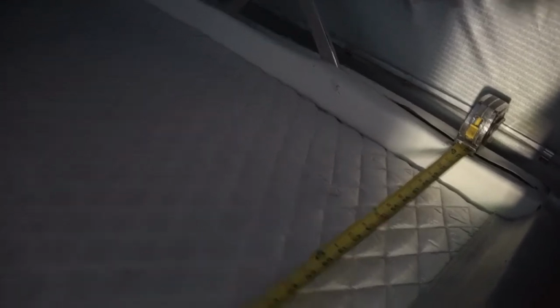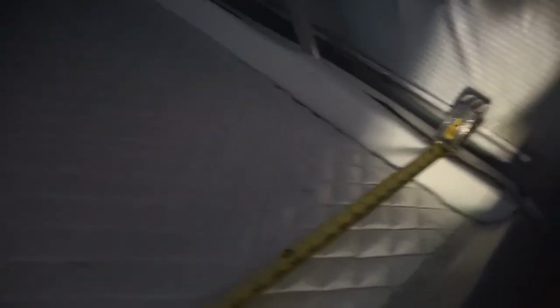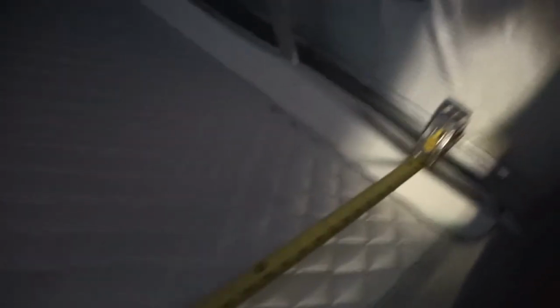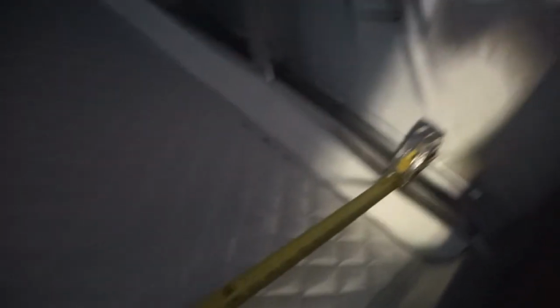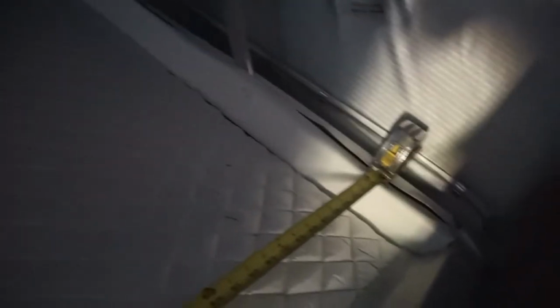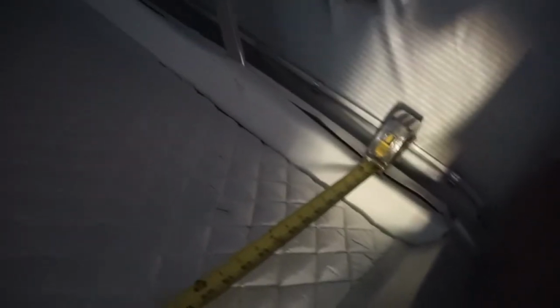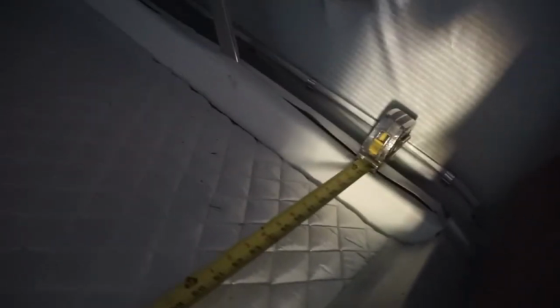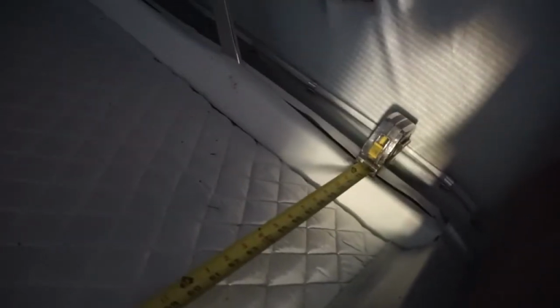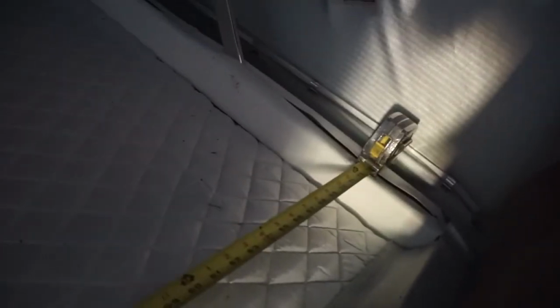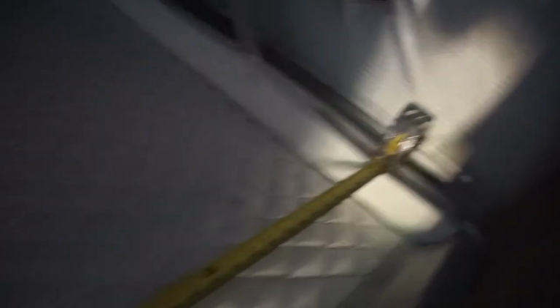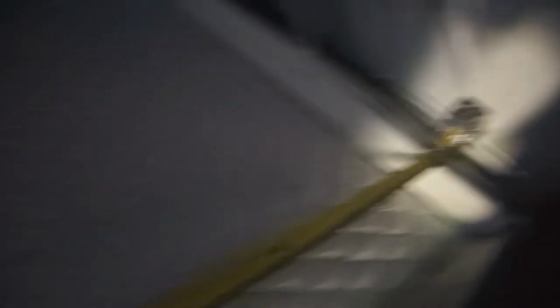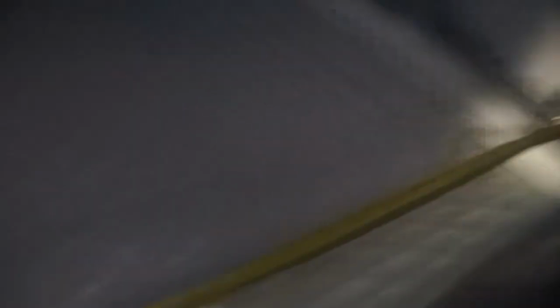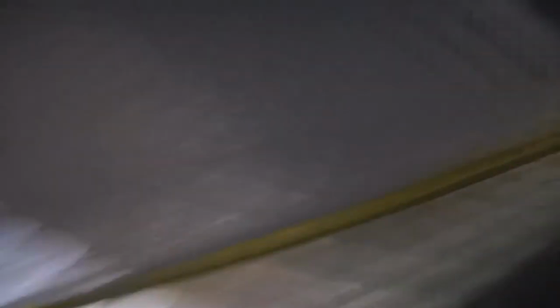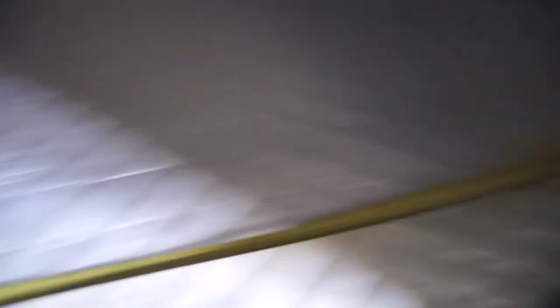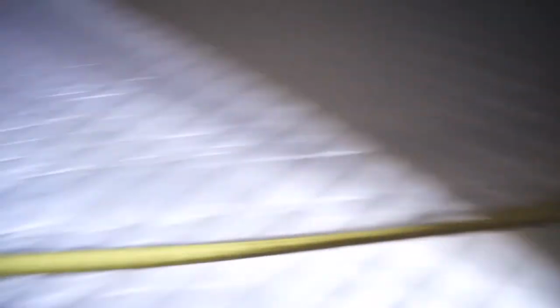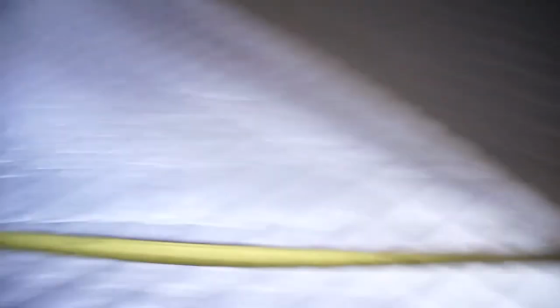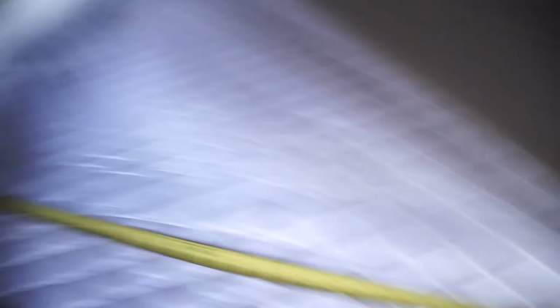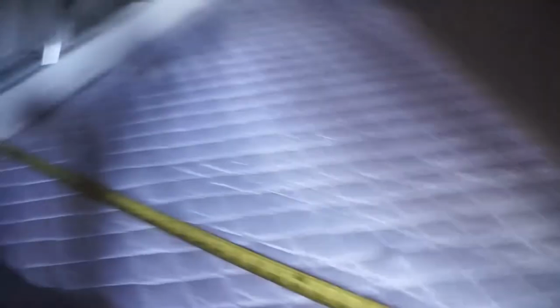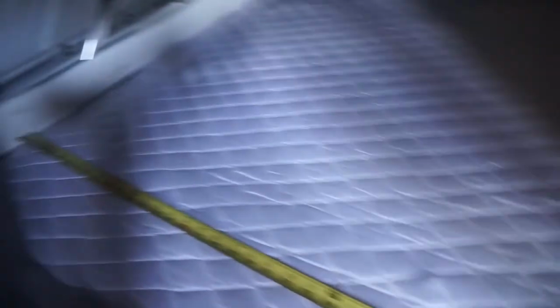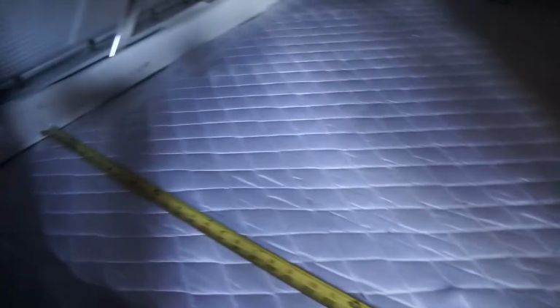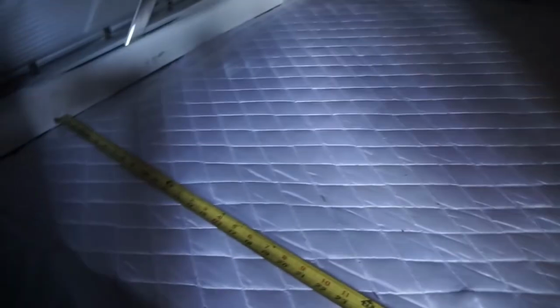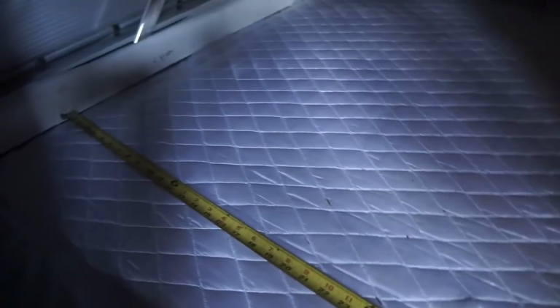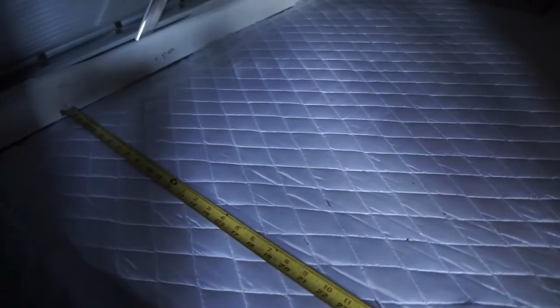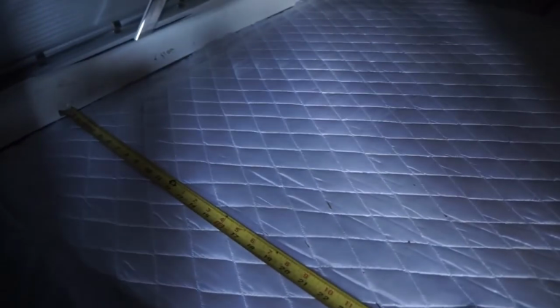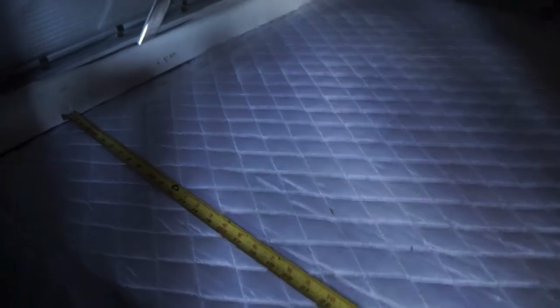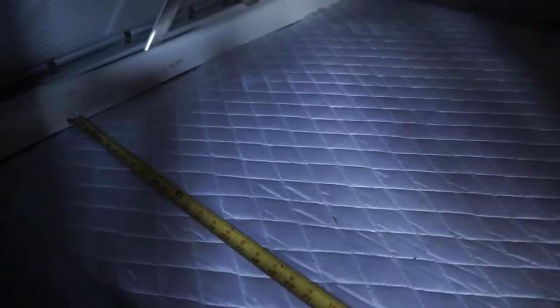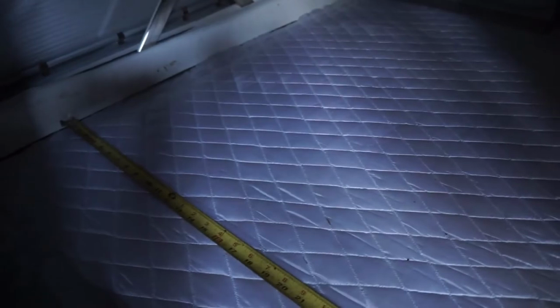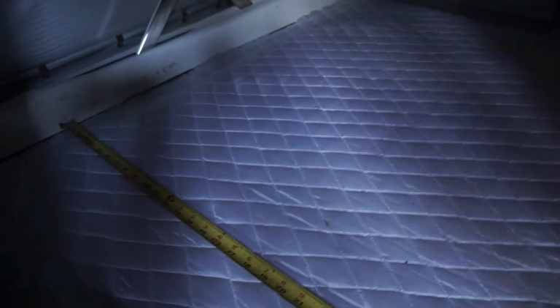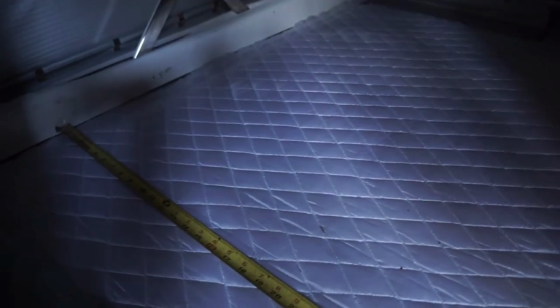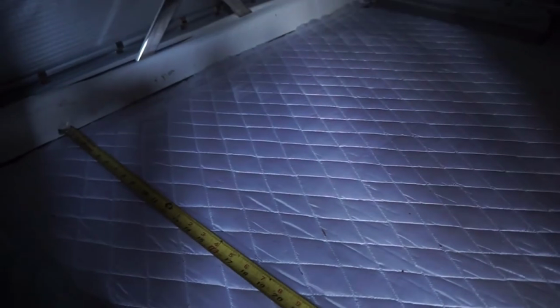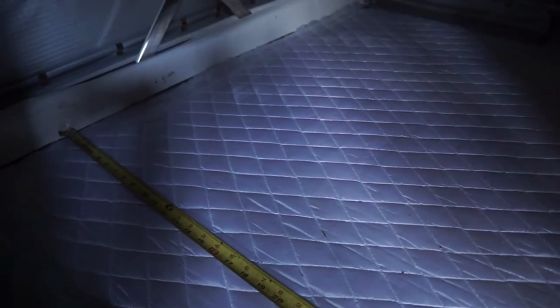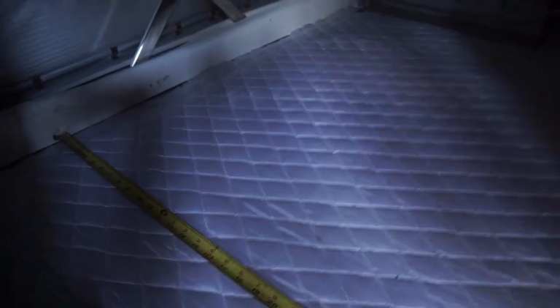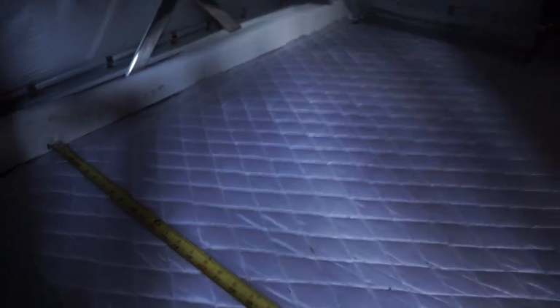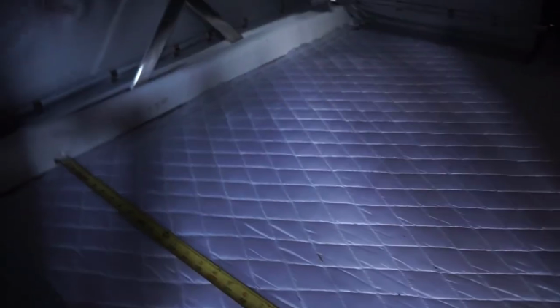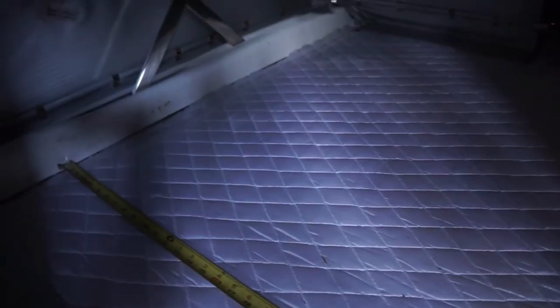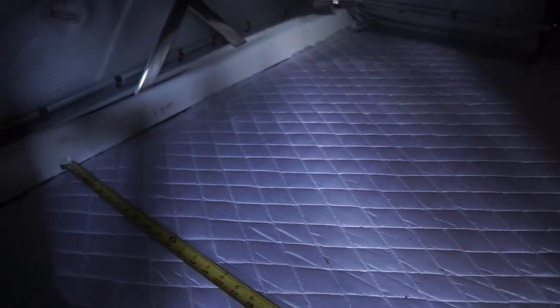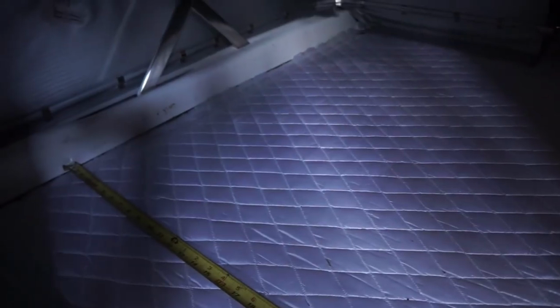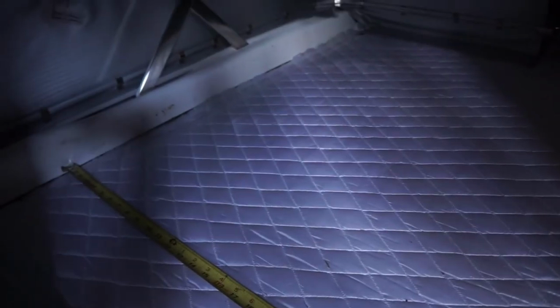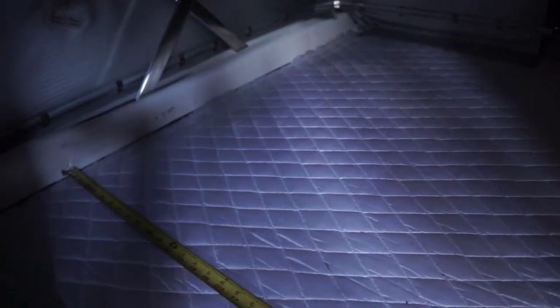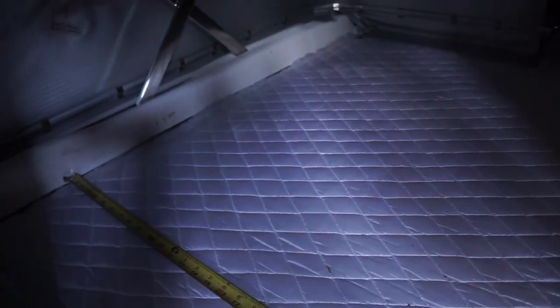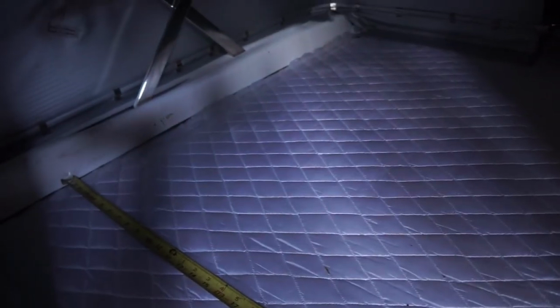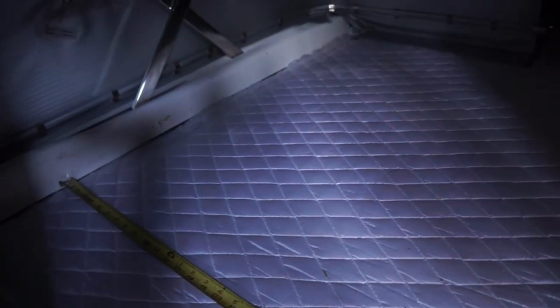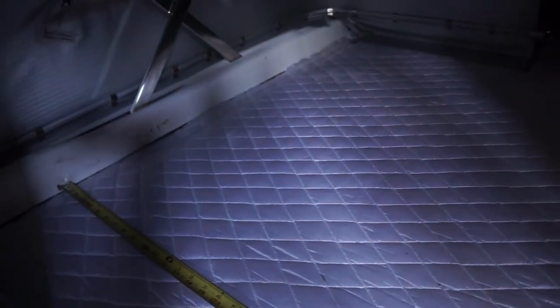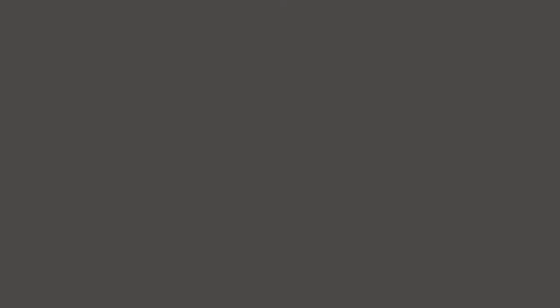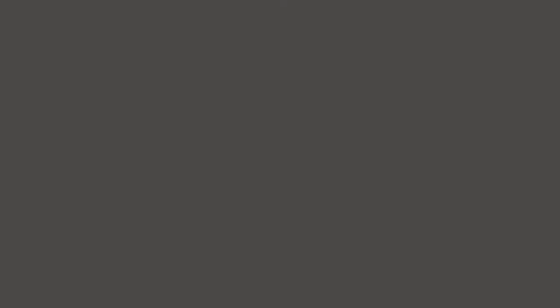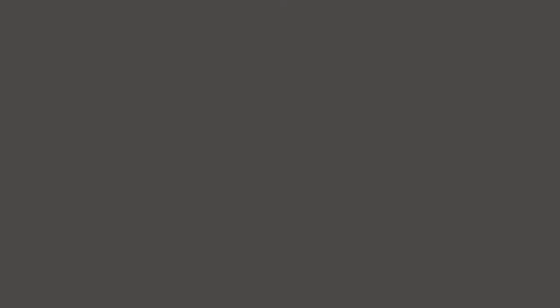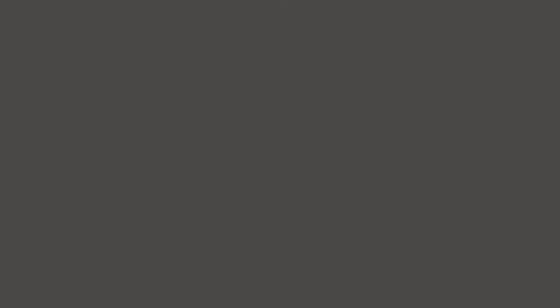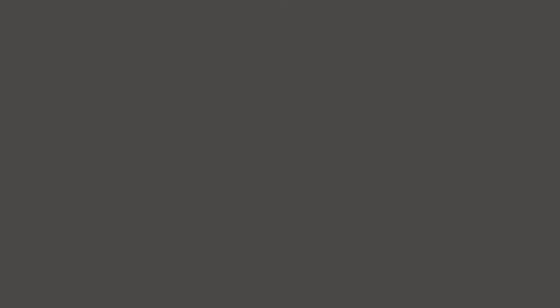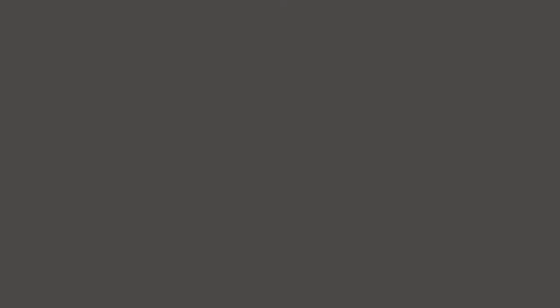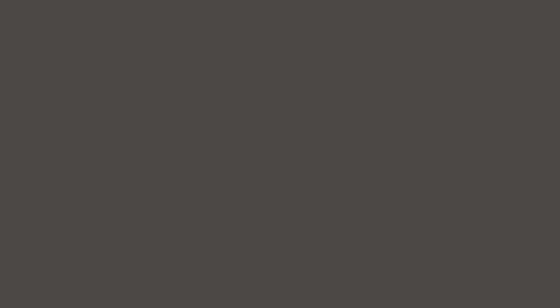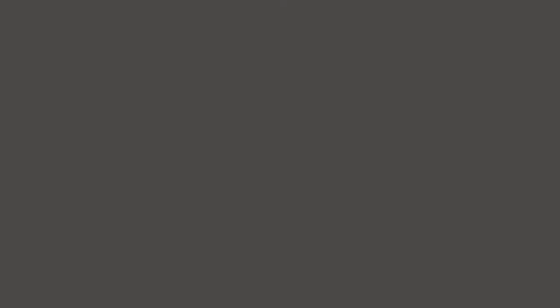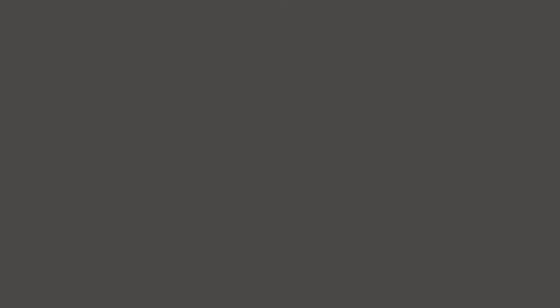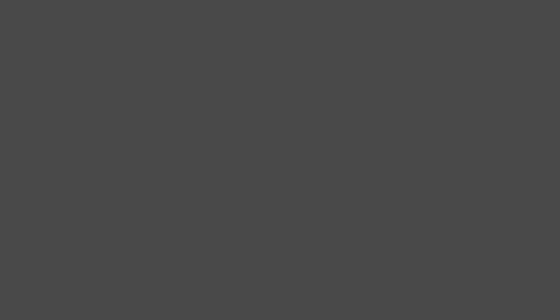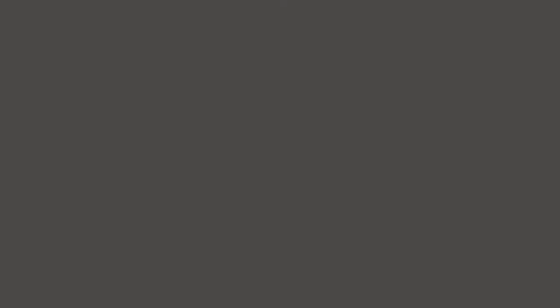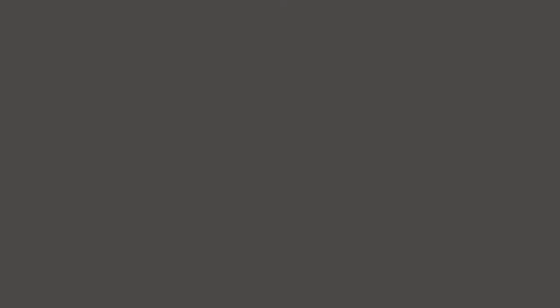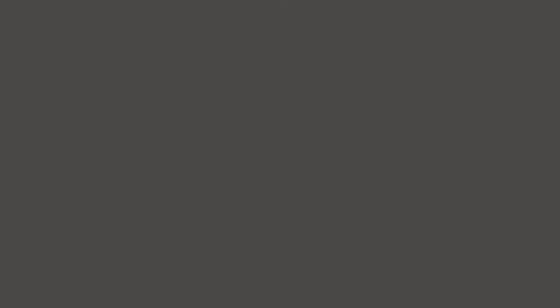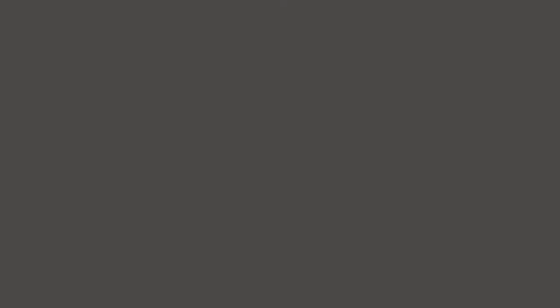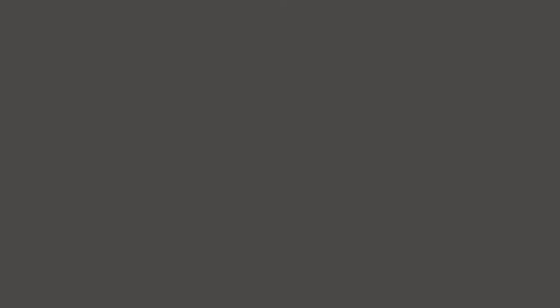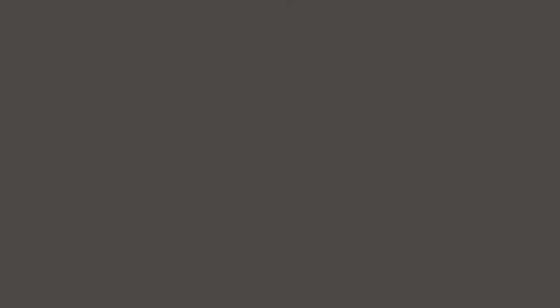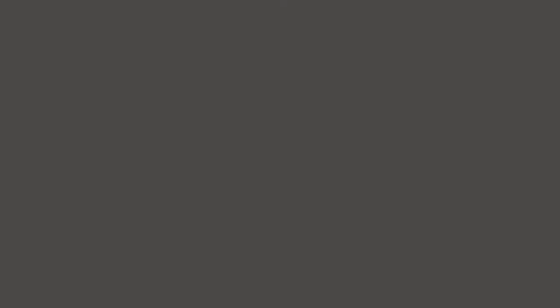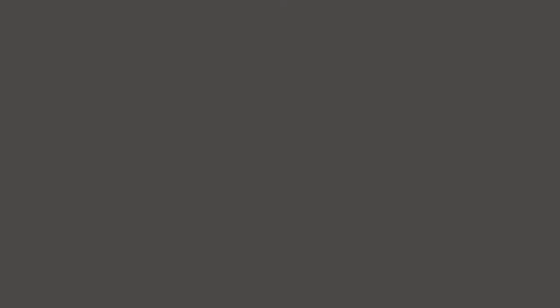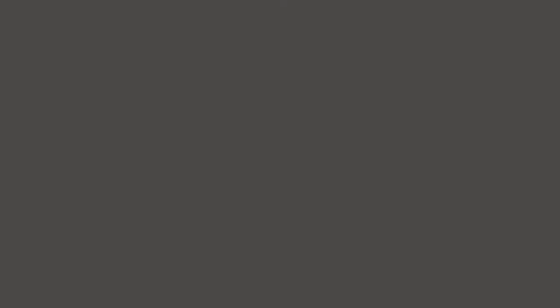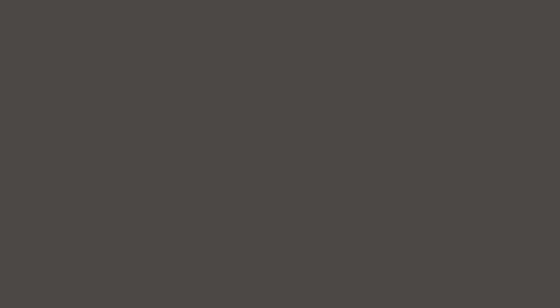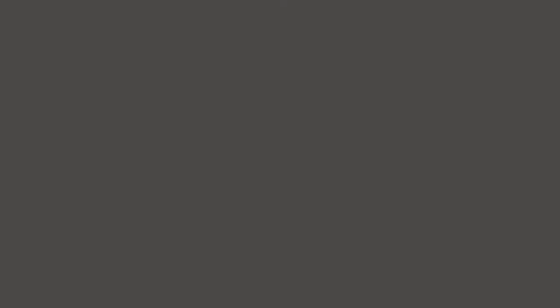But if you're looking for full comfort by laying out flat, this has that limitation at 6 feet.